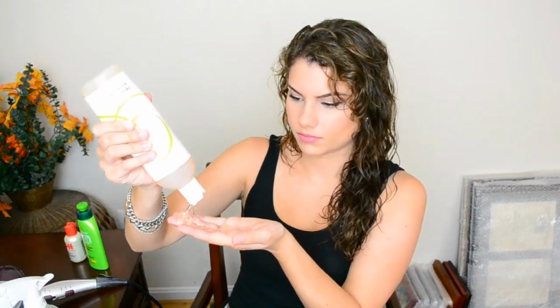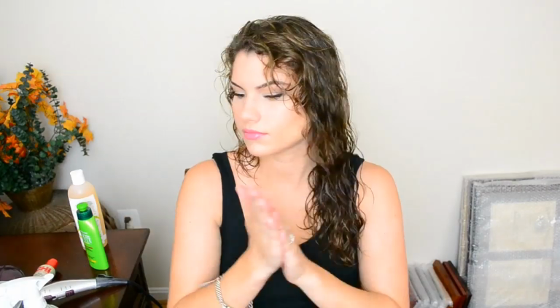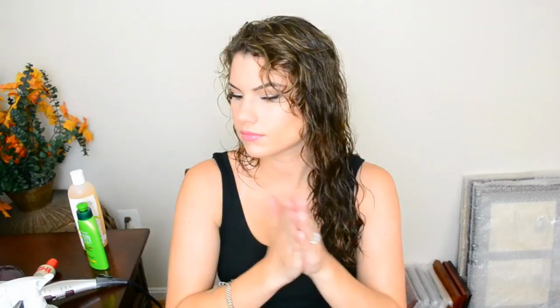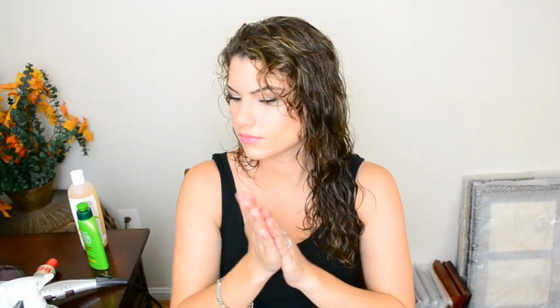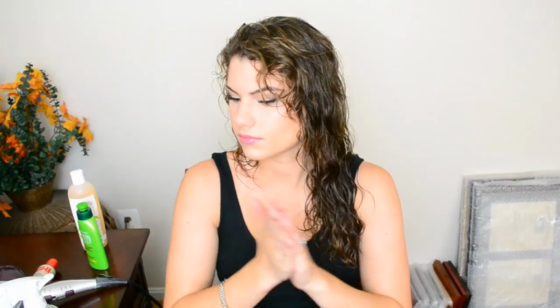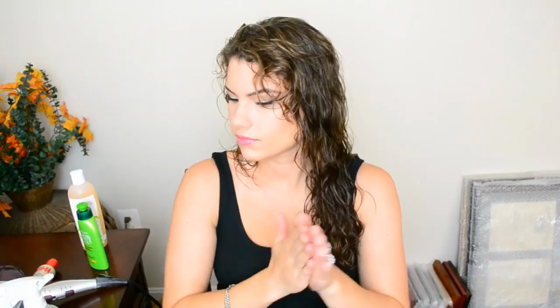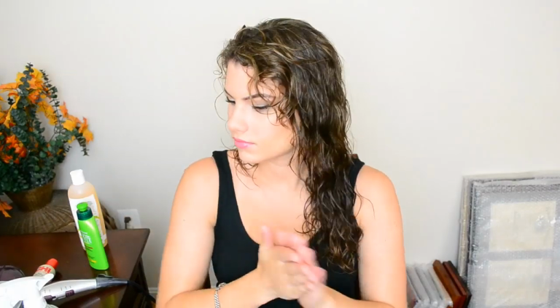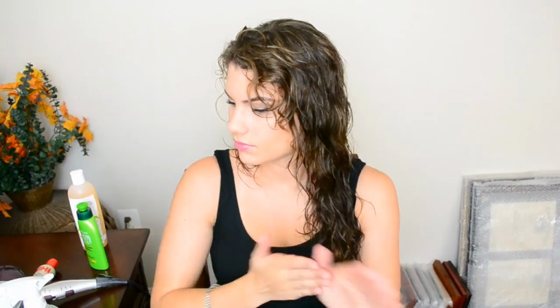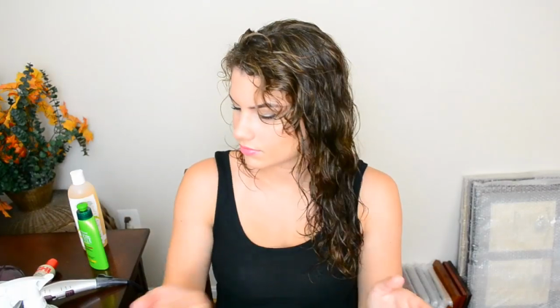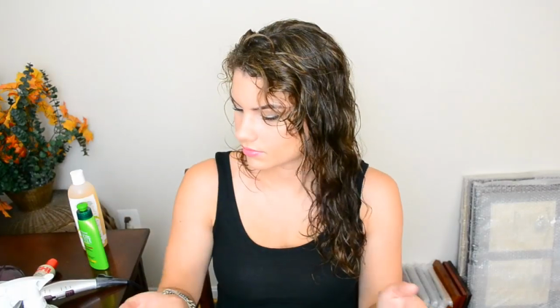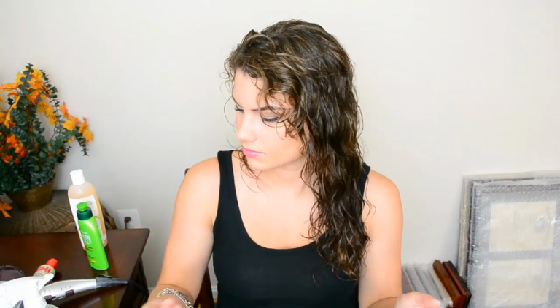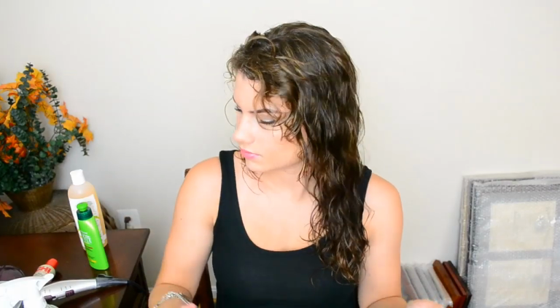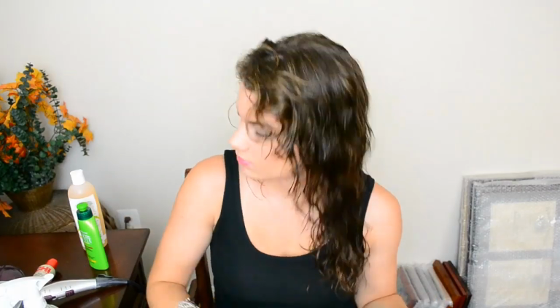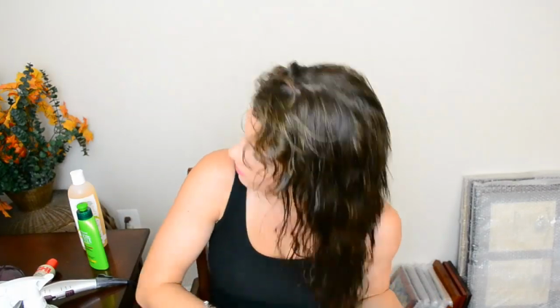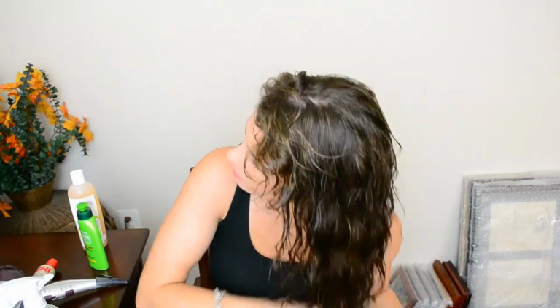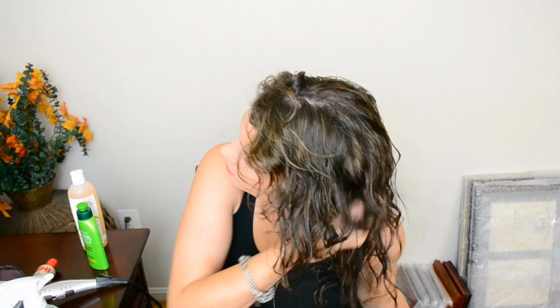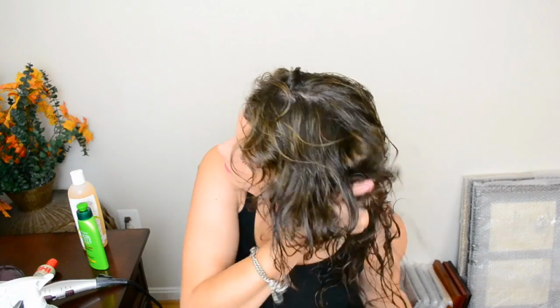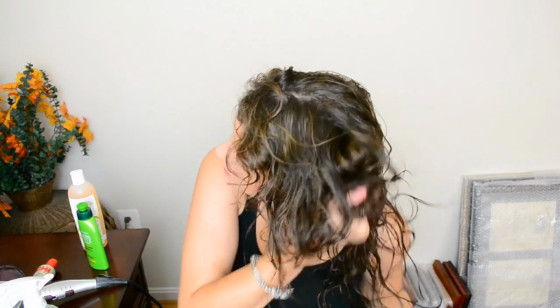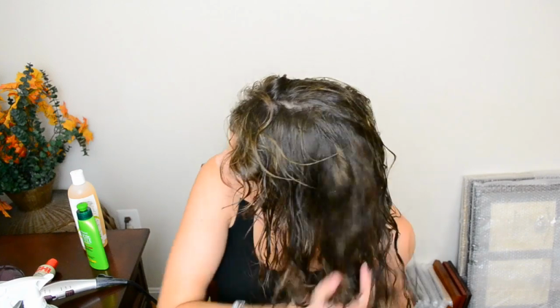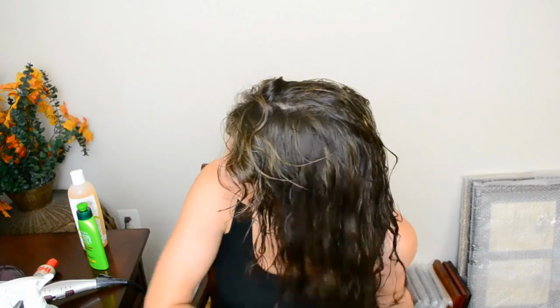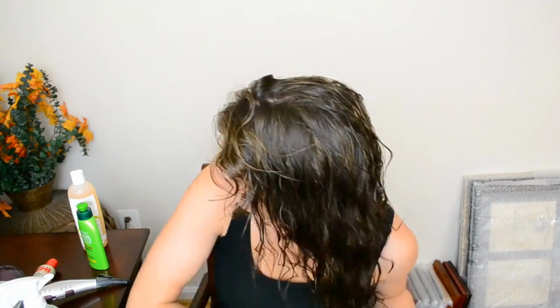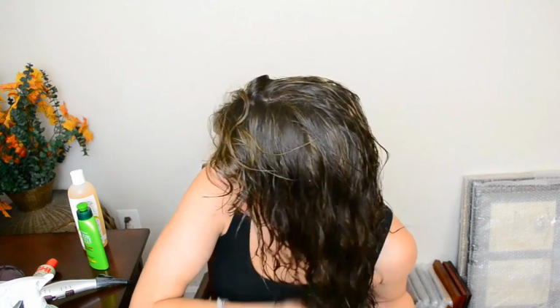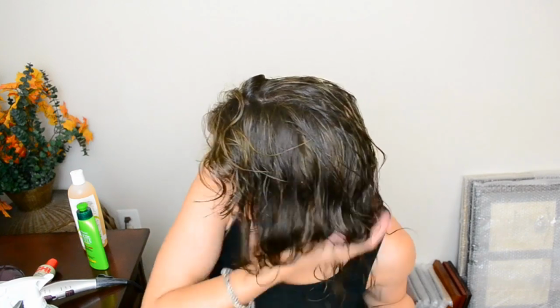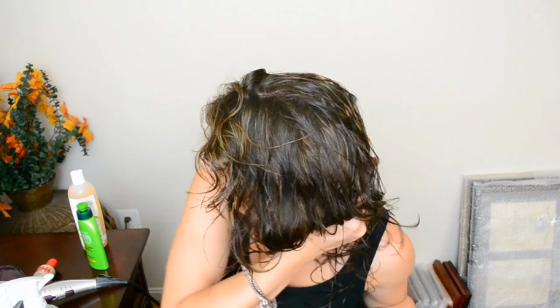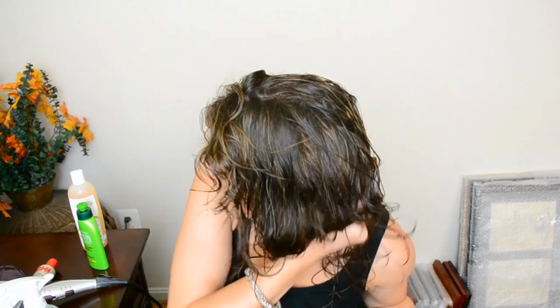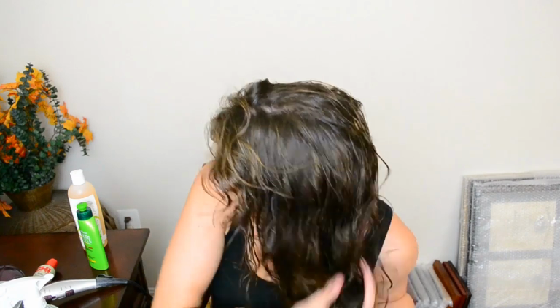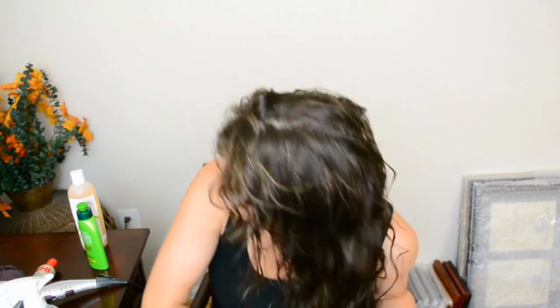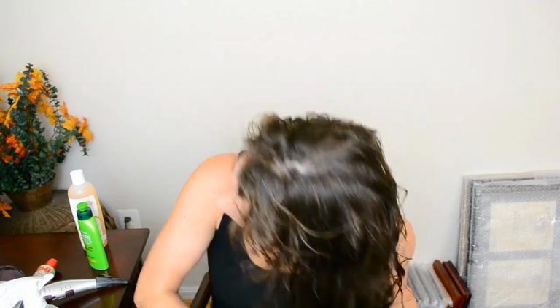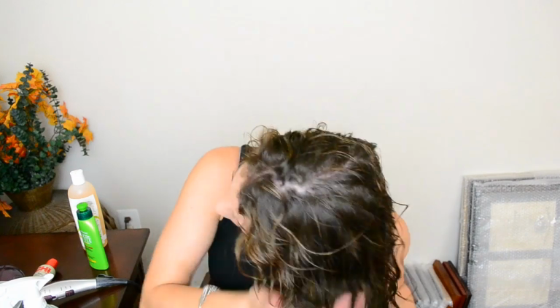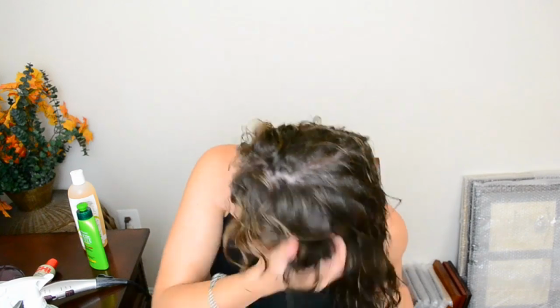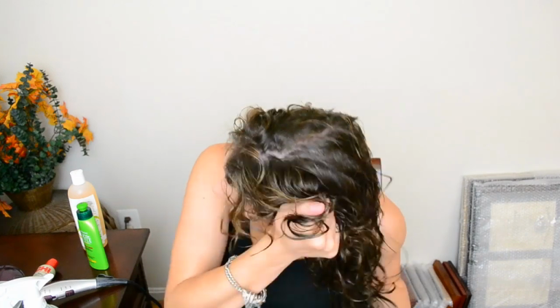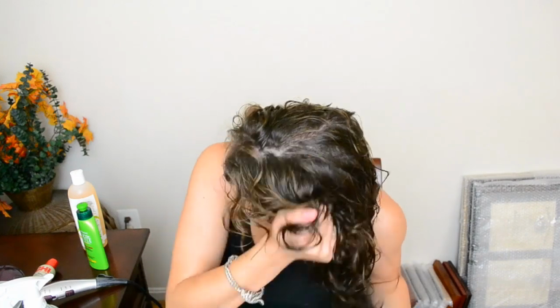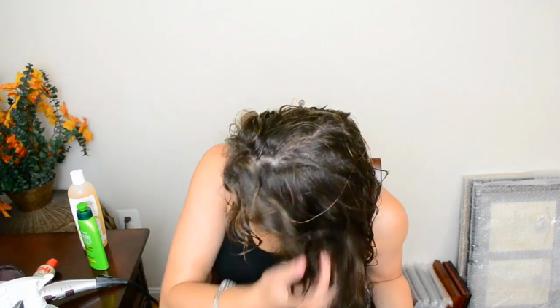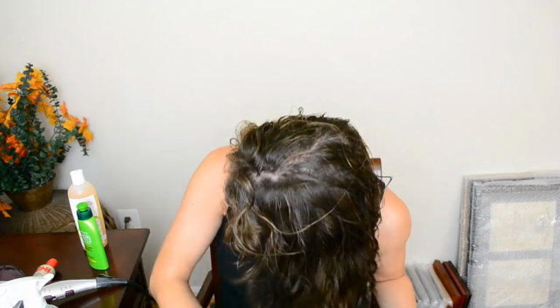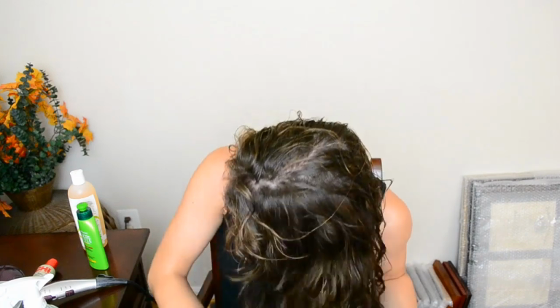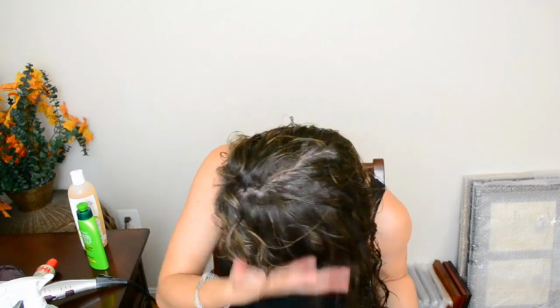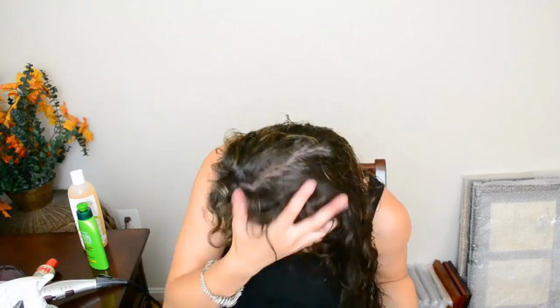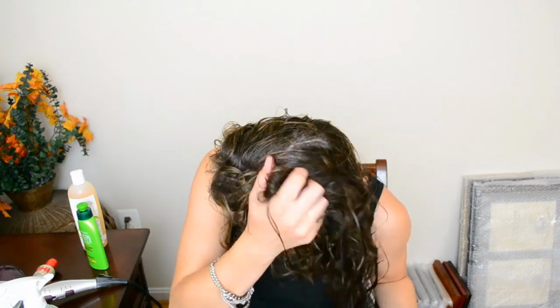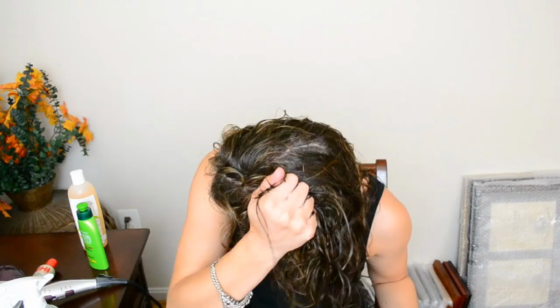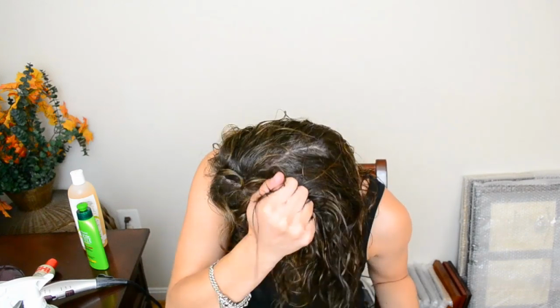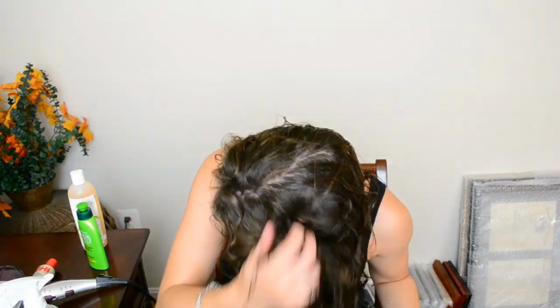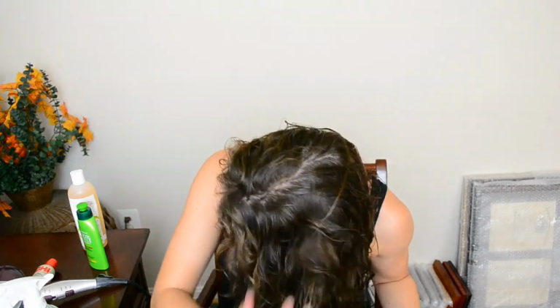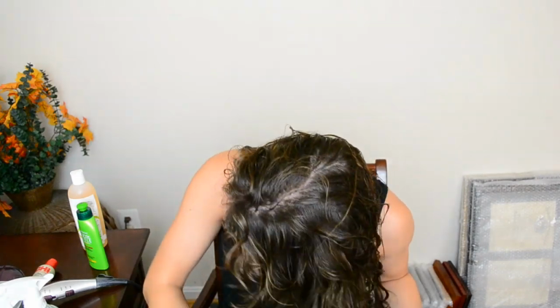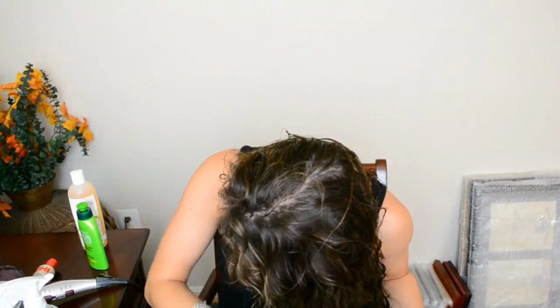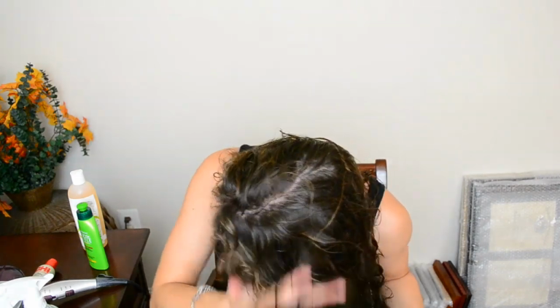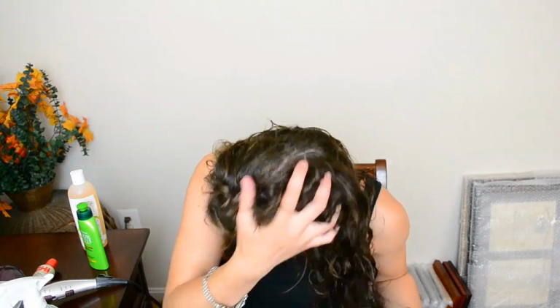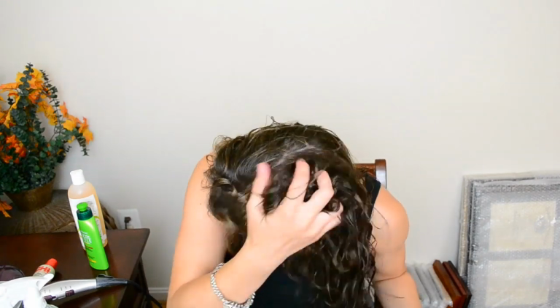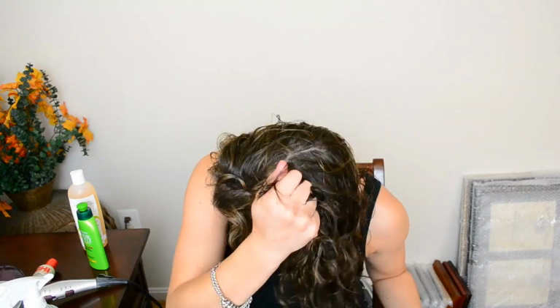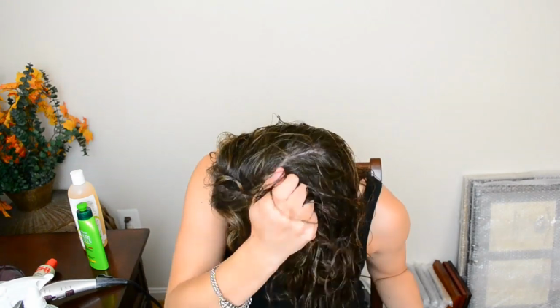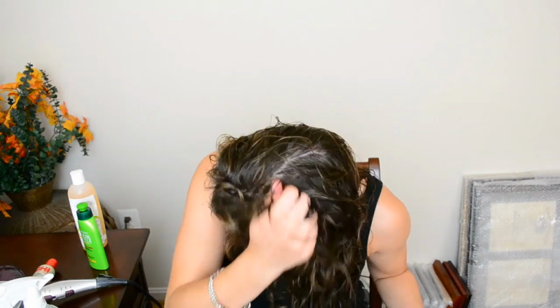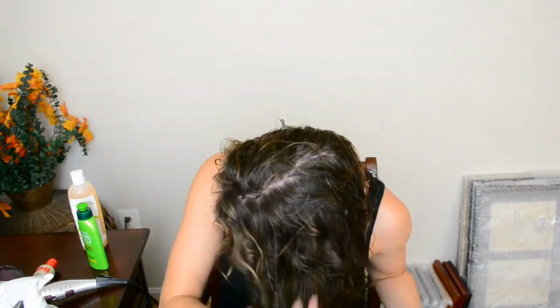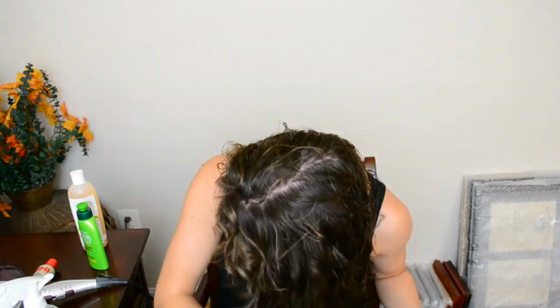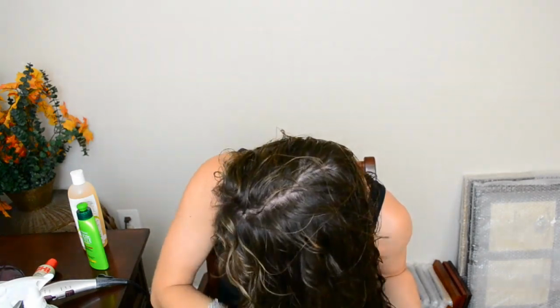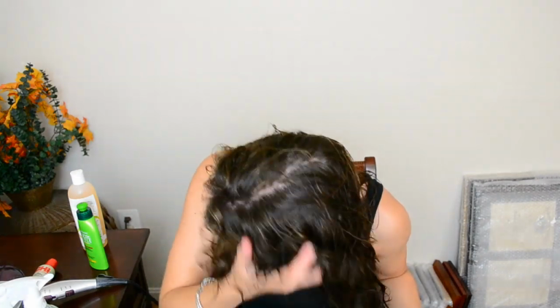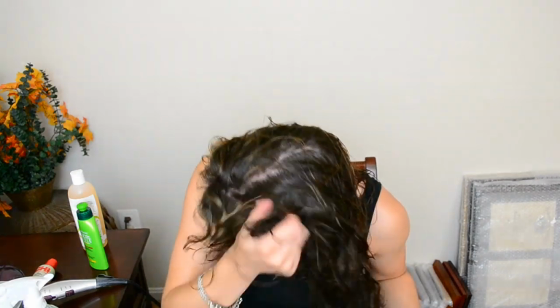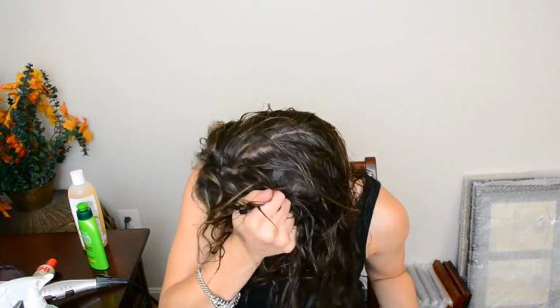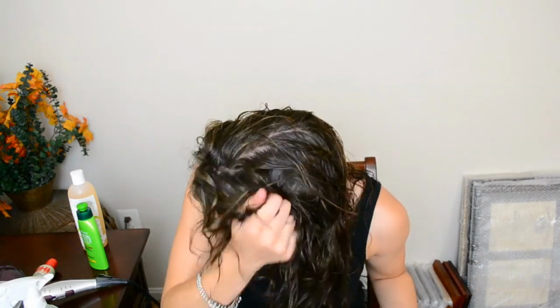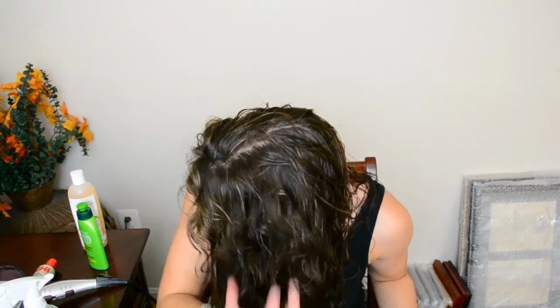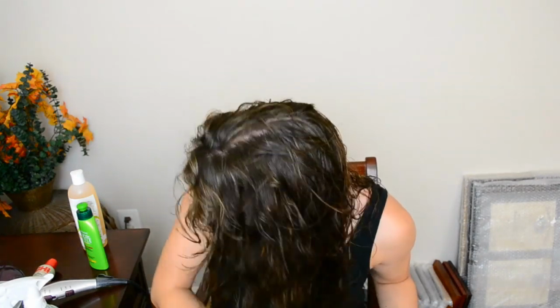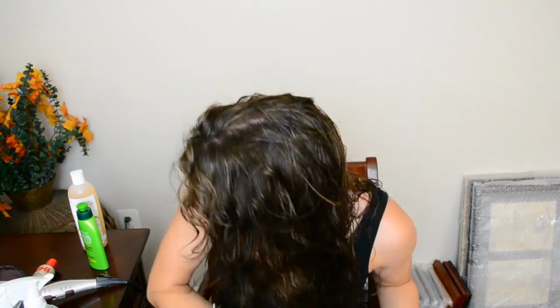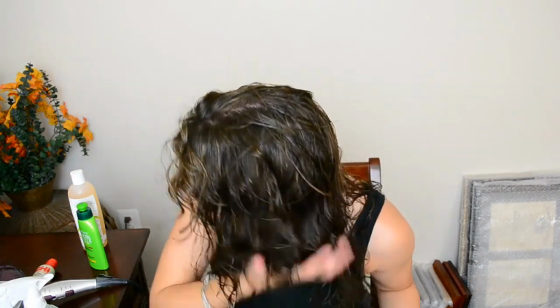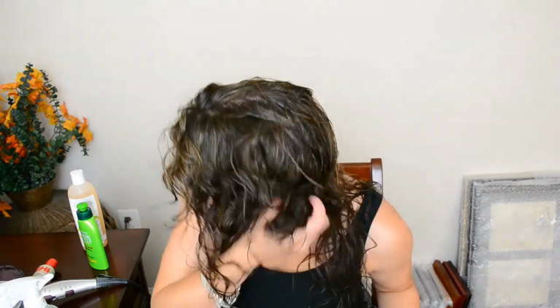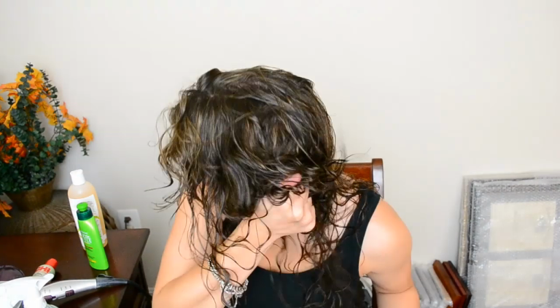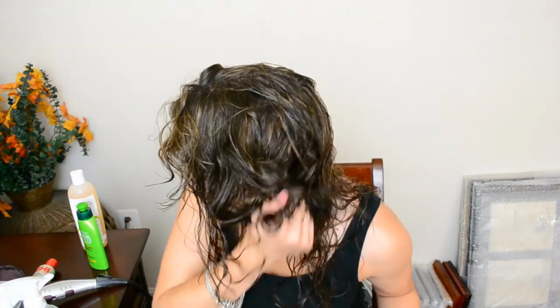To lock everything in I like to use a gel. This is from DivaCurl and I just scrunch this into the ends of my hair.